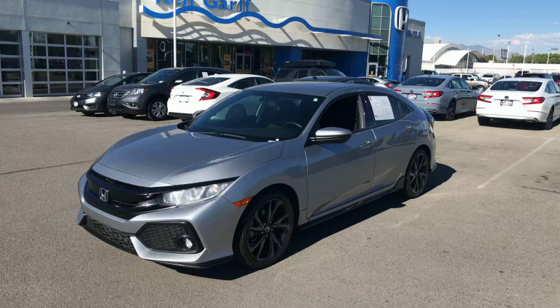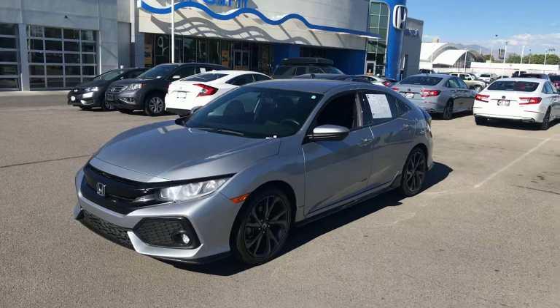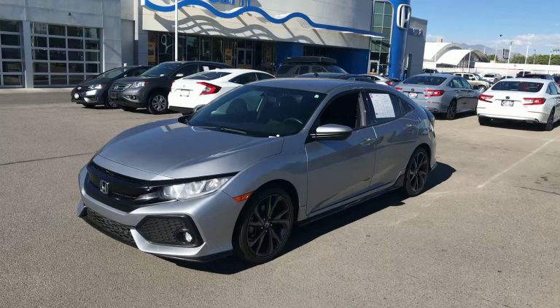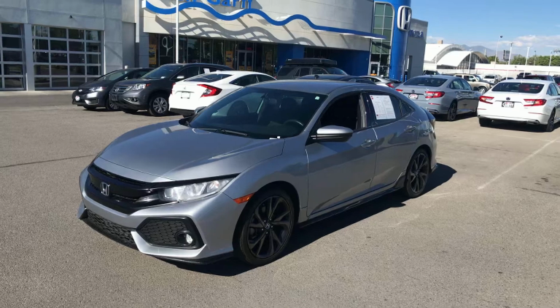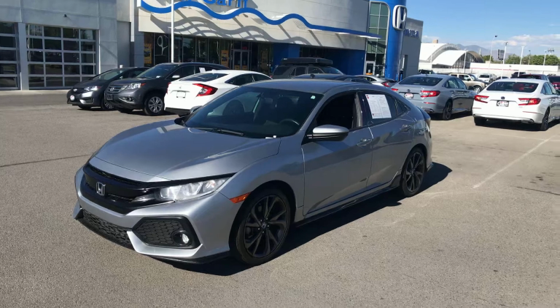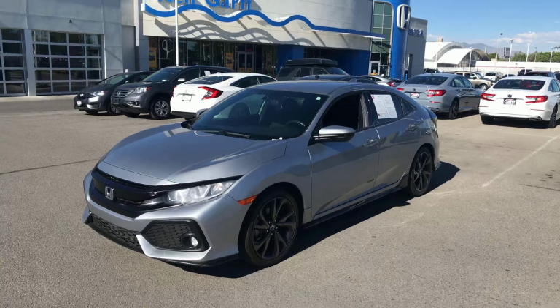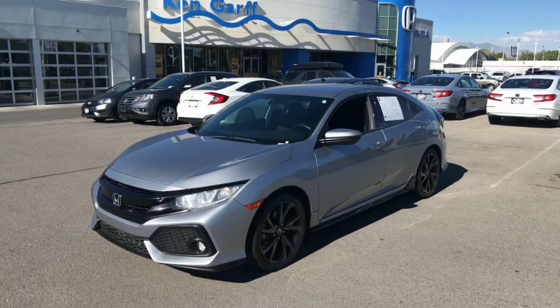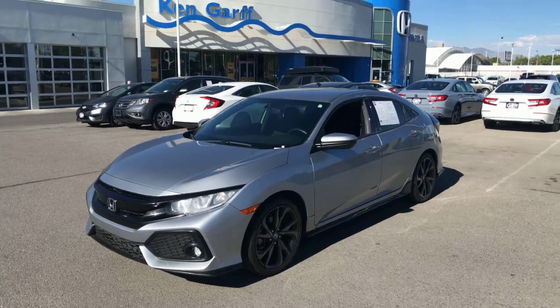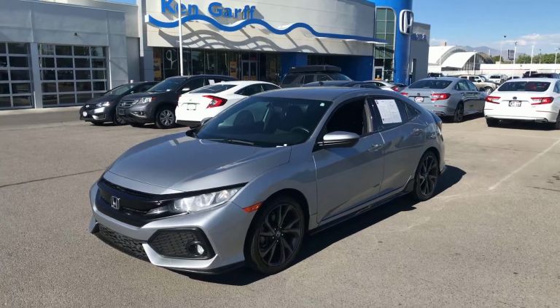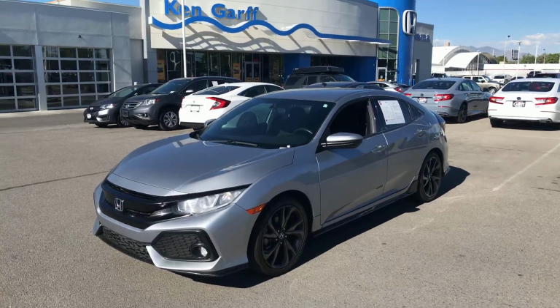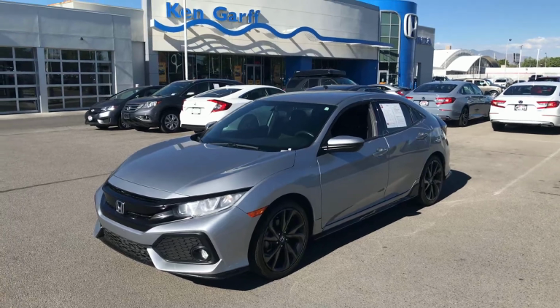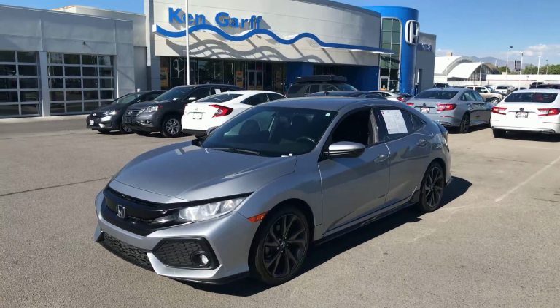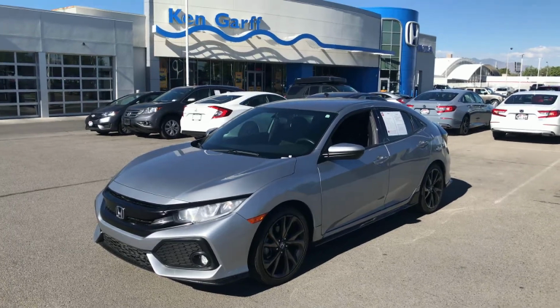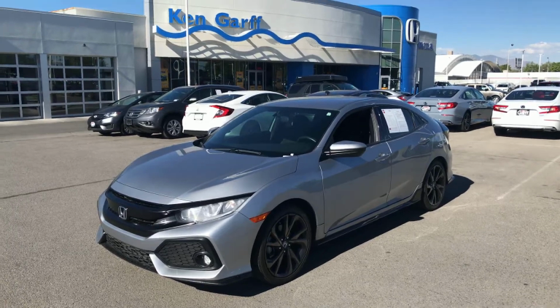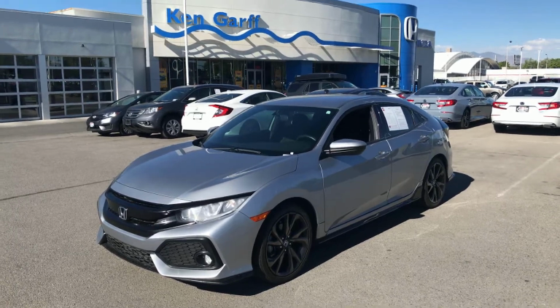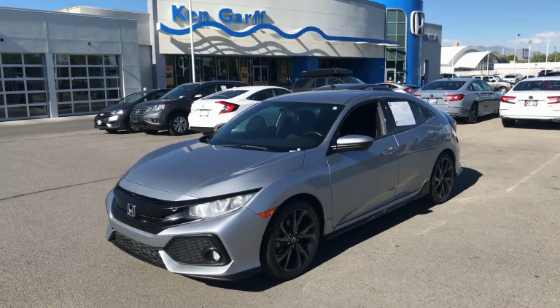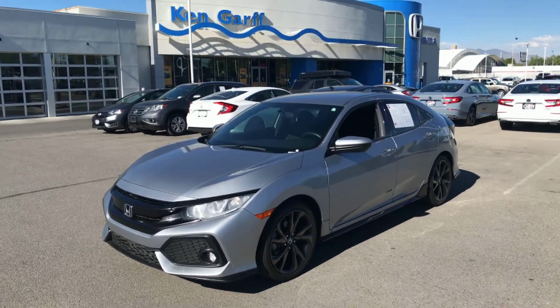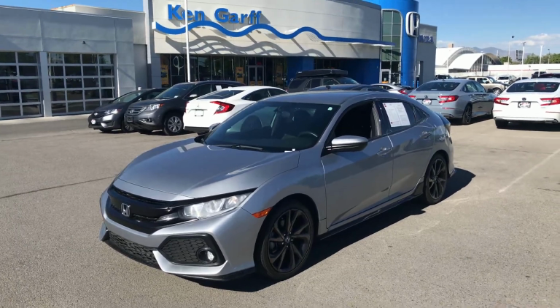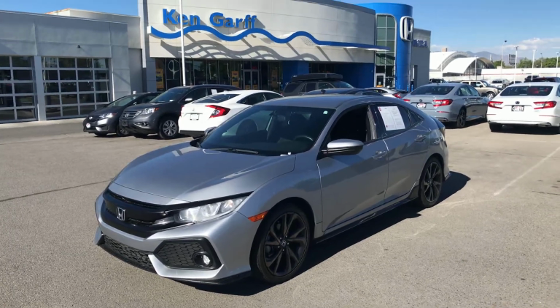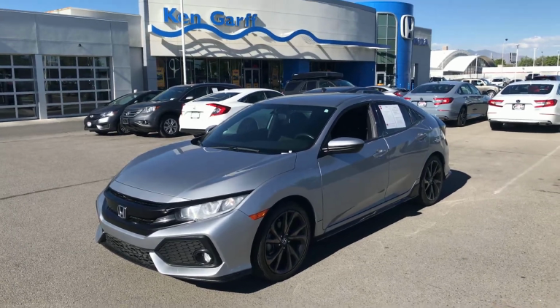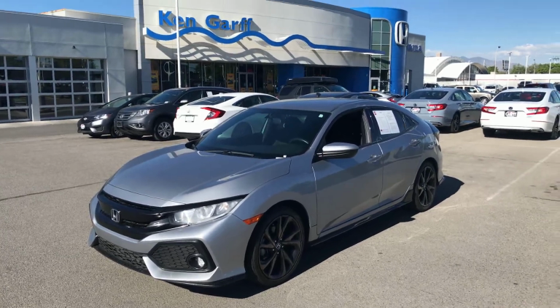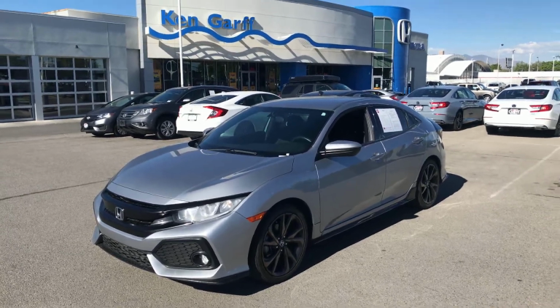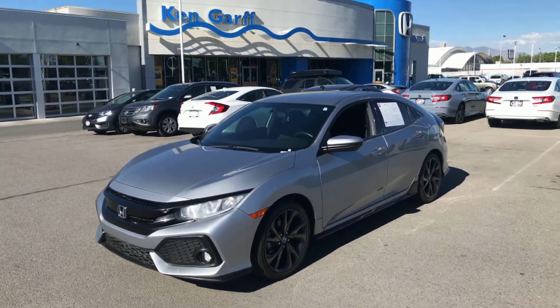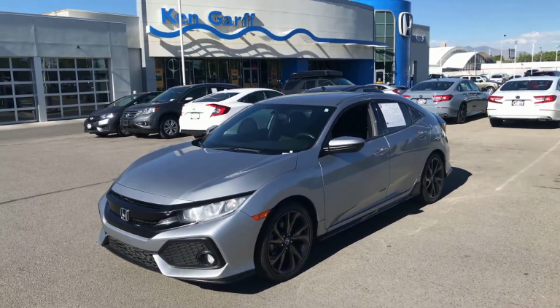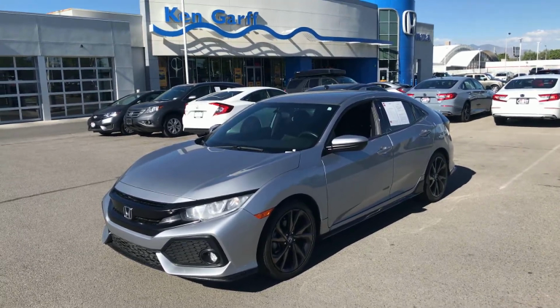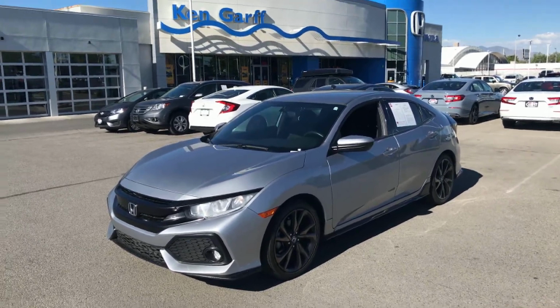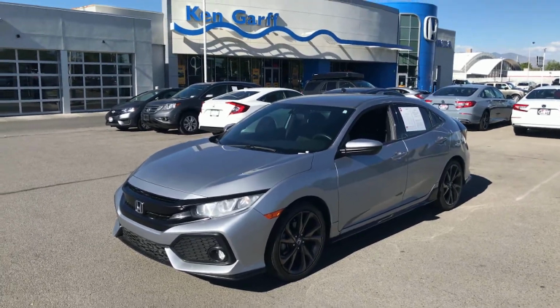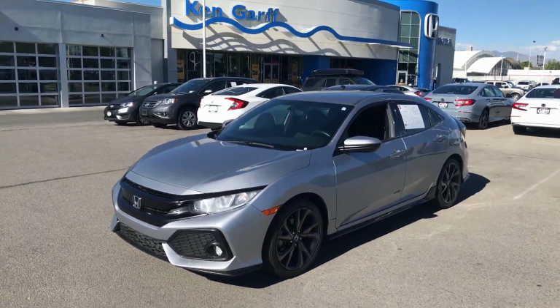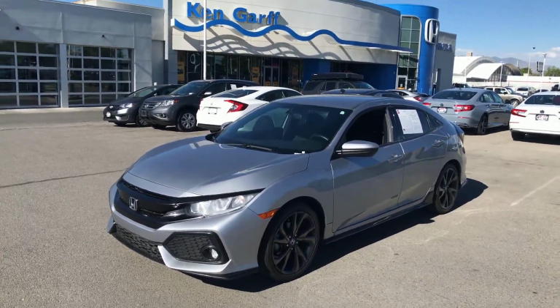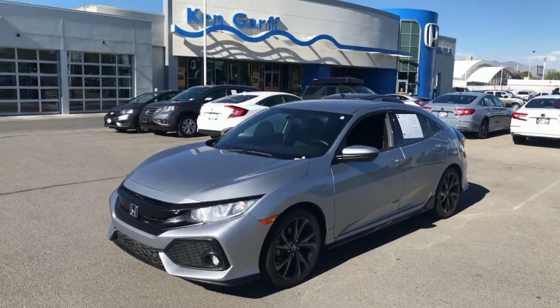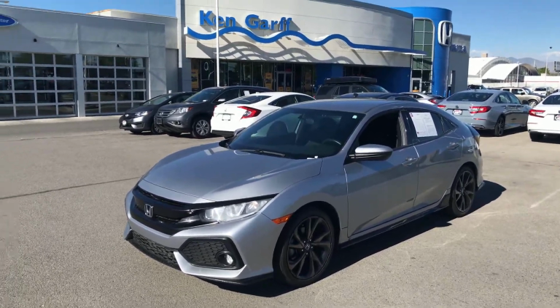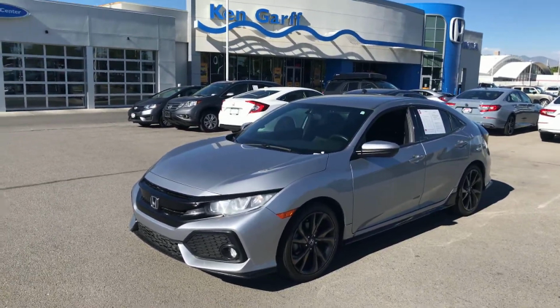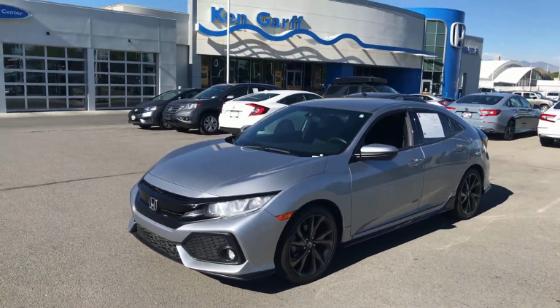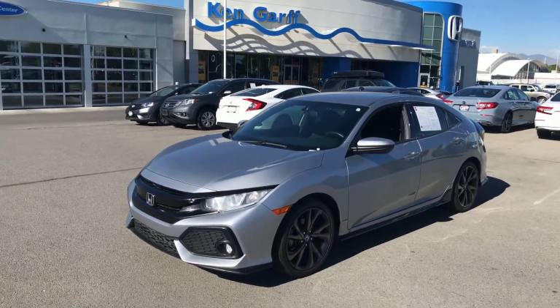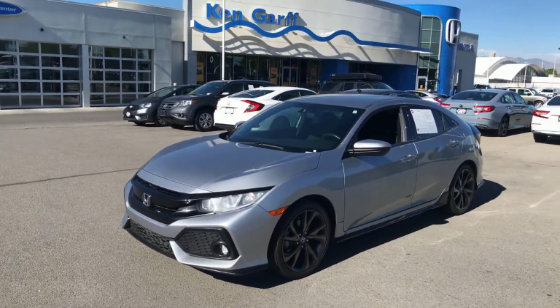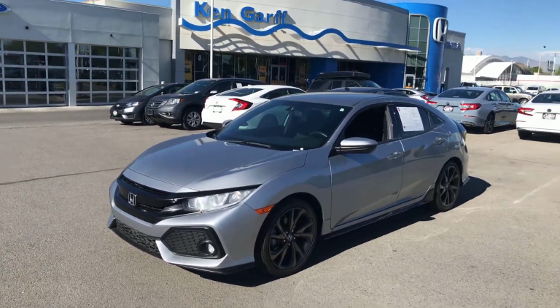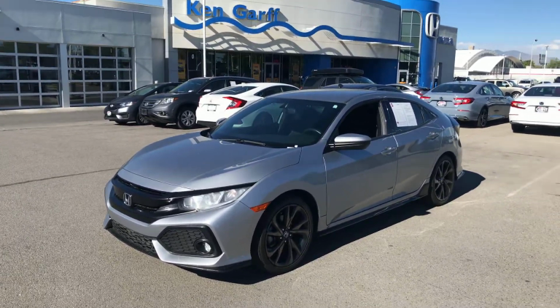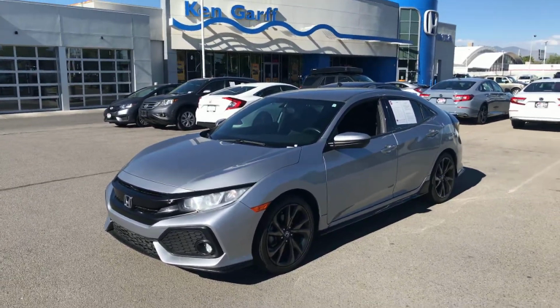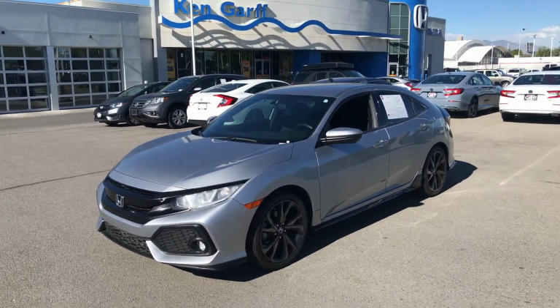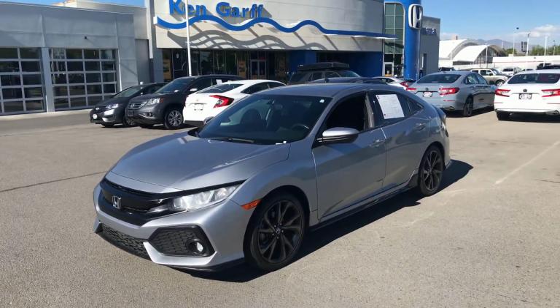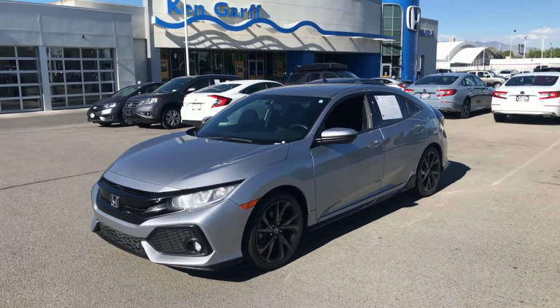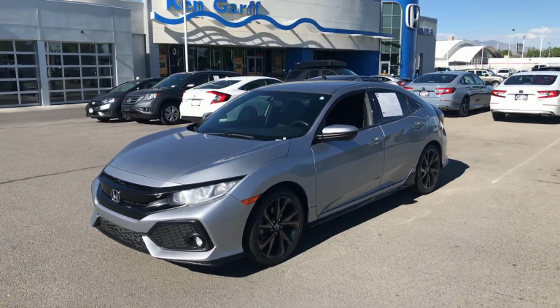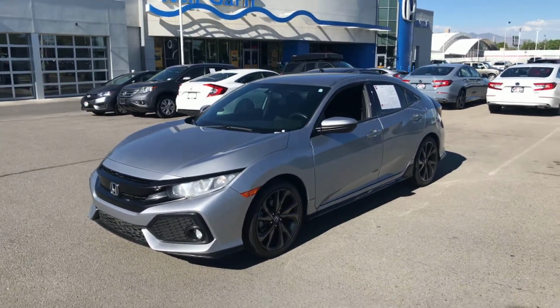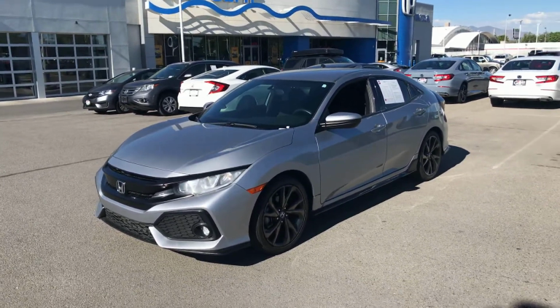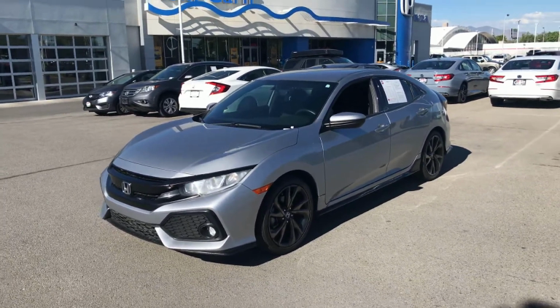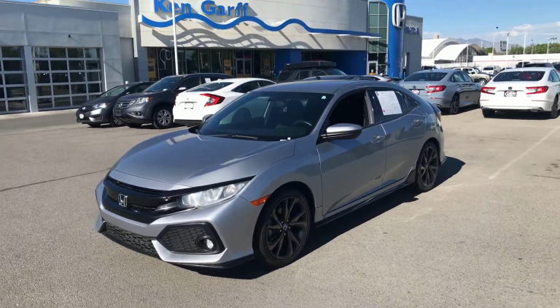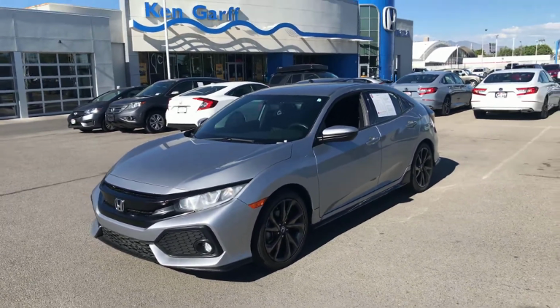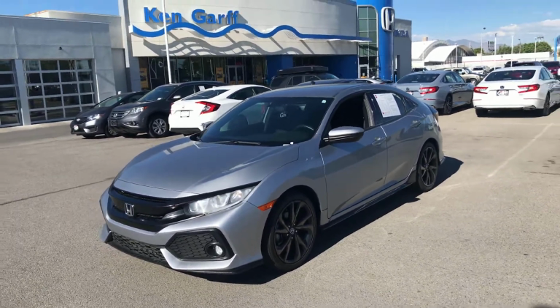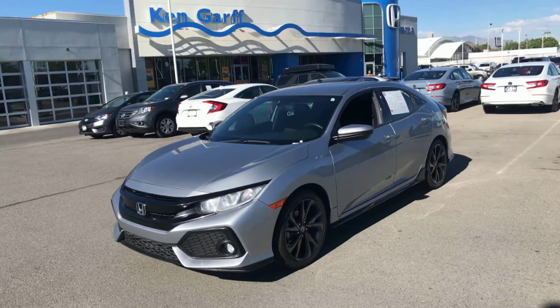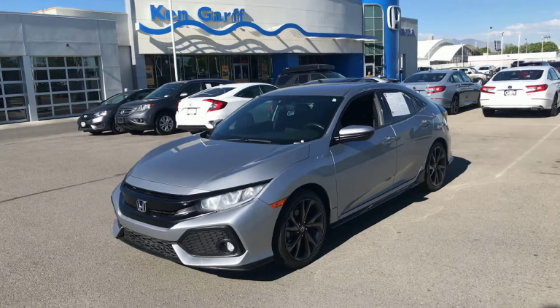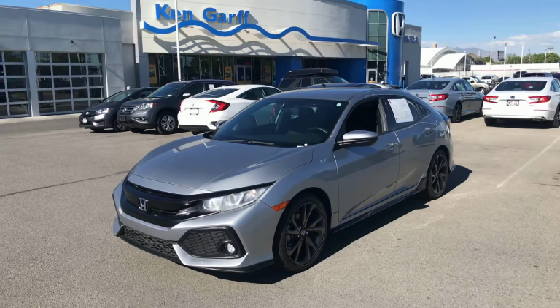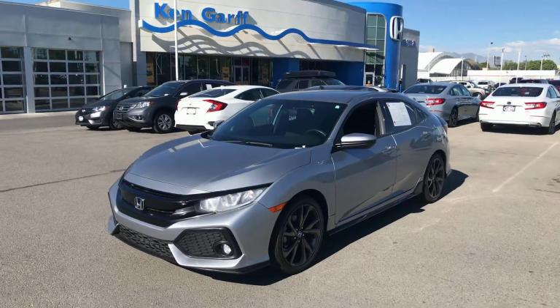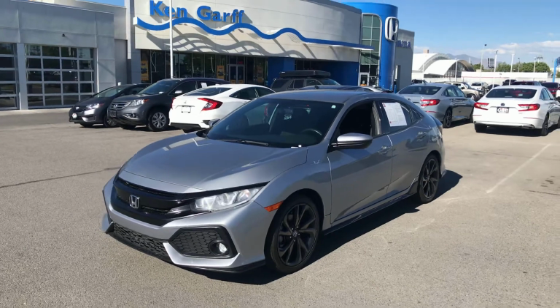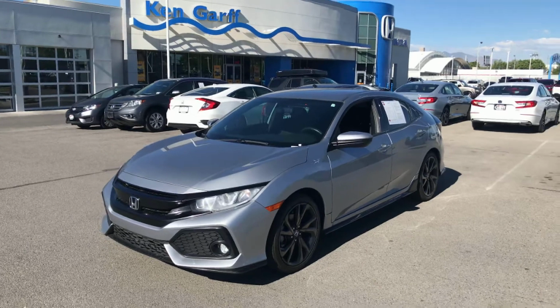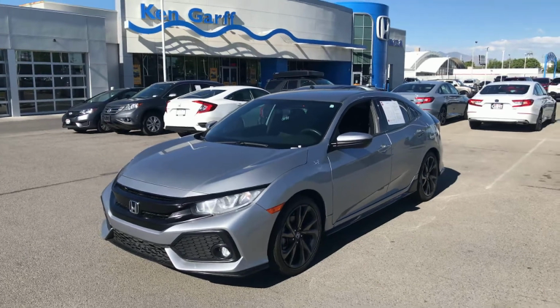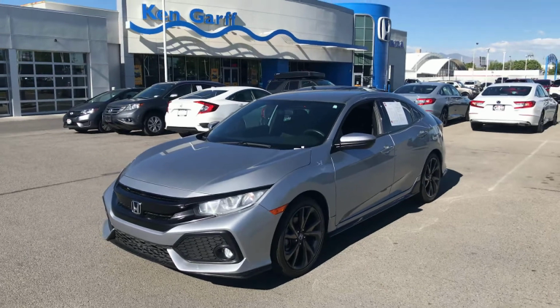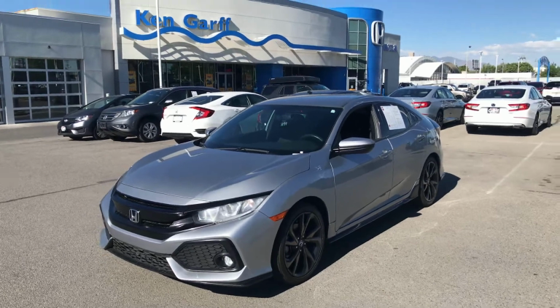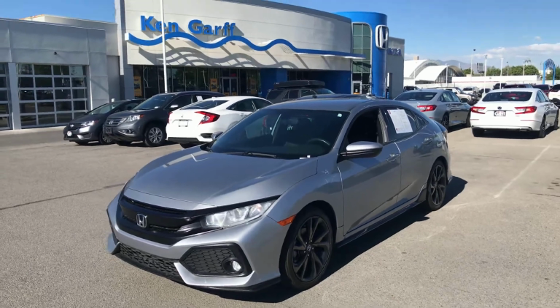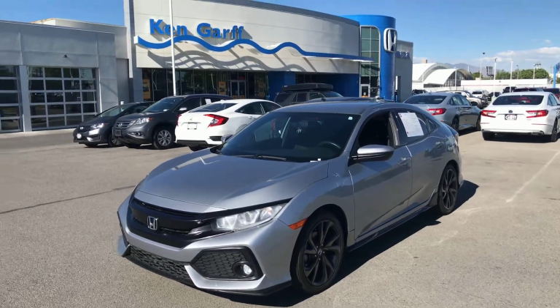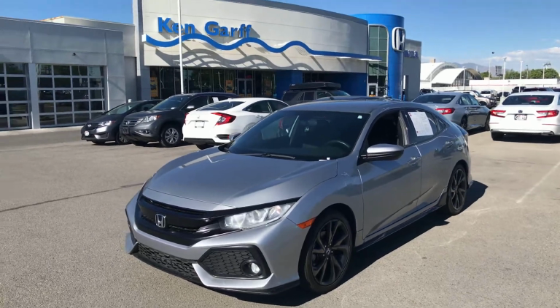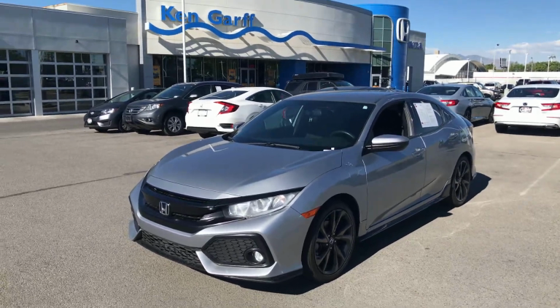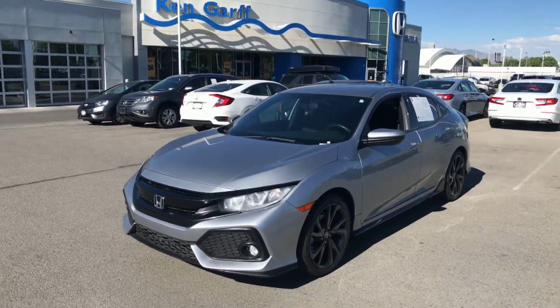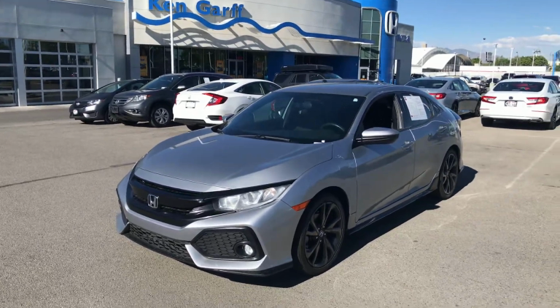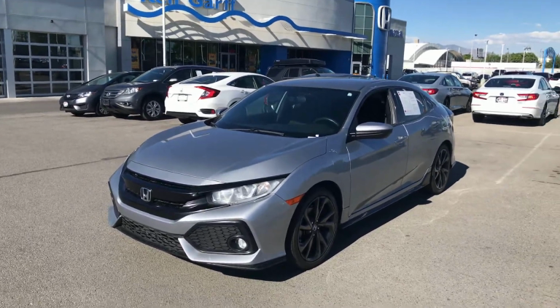Hey folks, it's Dave Husted with Ken Garff Honda Downtown. I want to send you a quick video of this 2018 Honda Civic Hatchback.